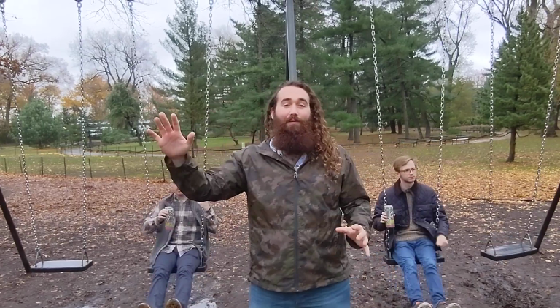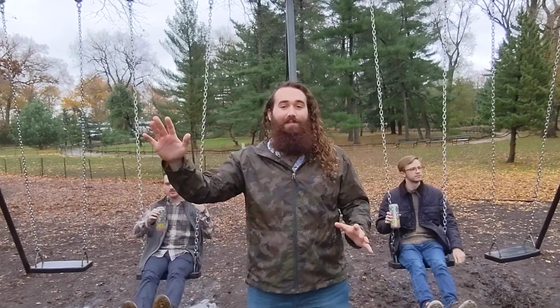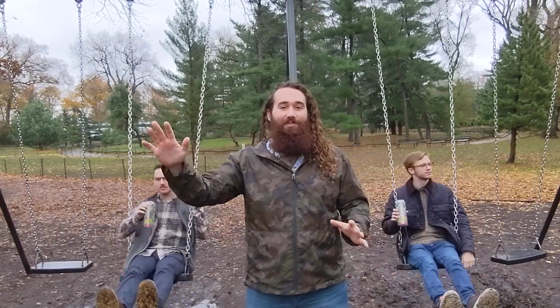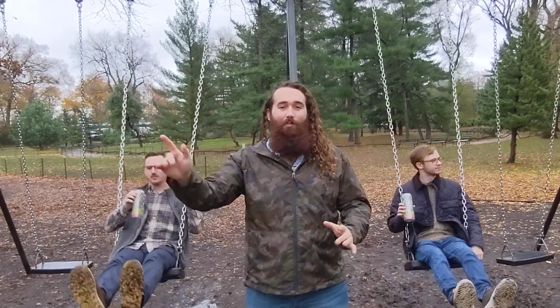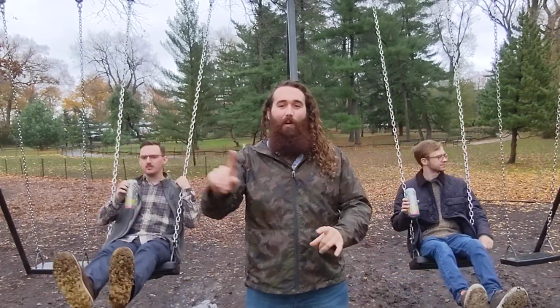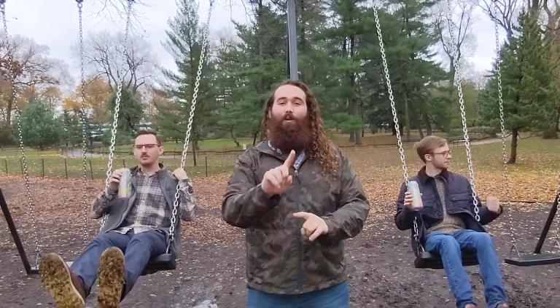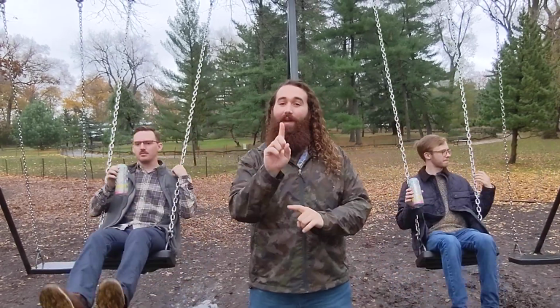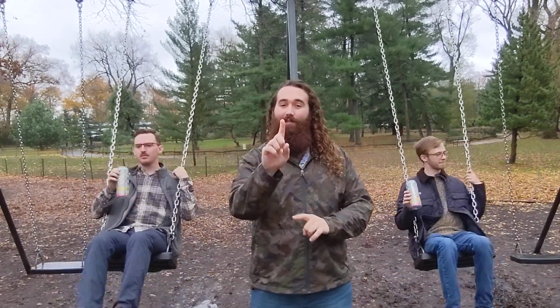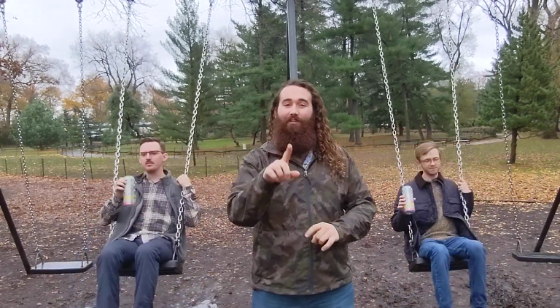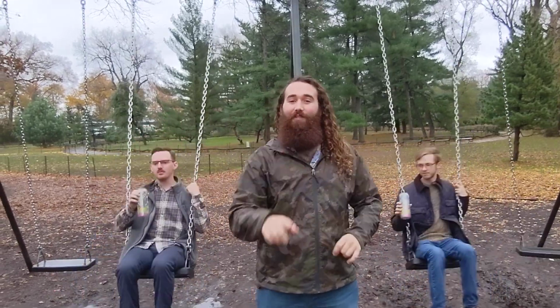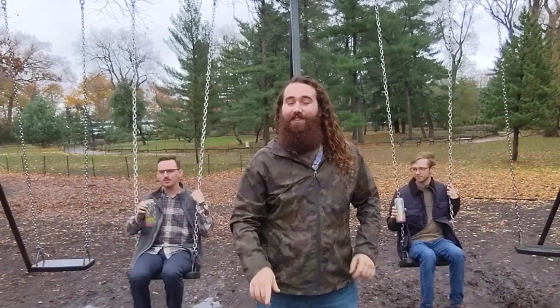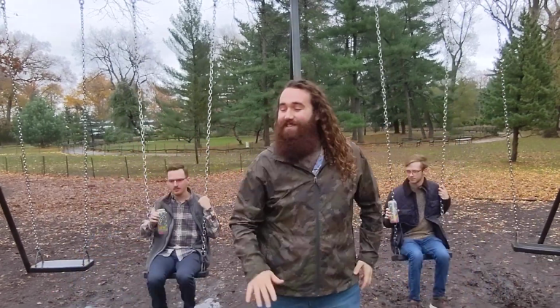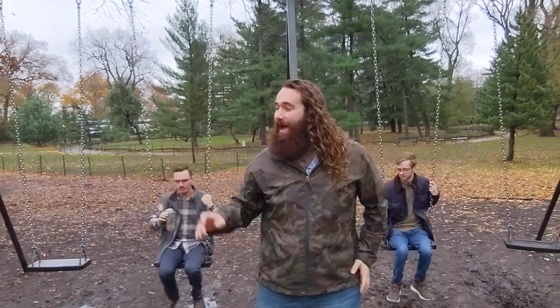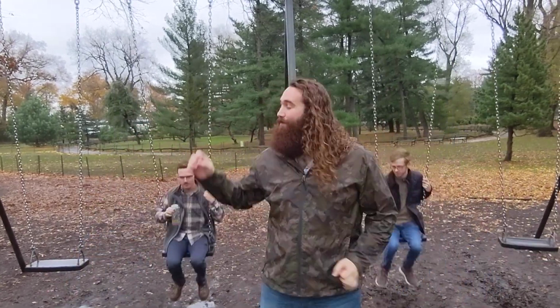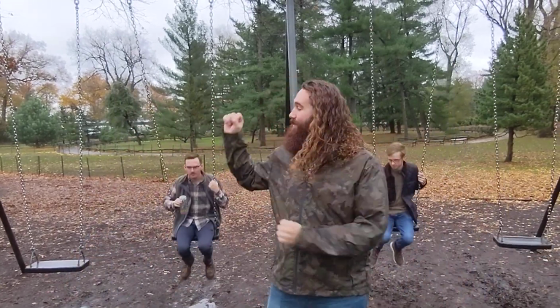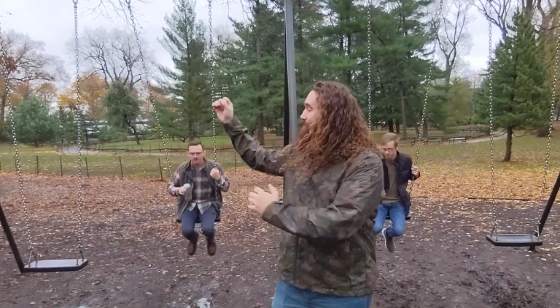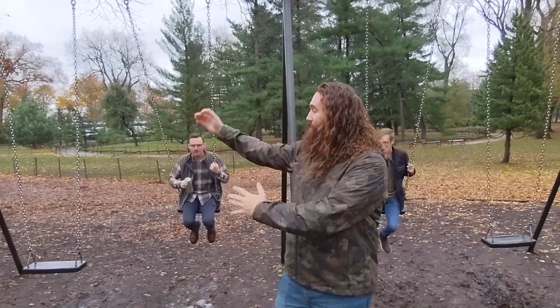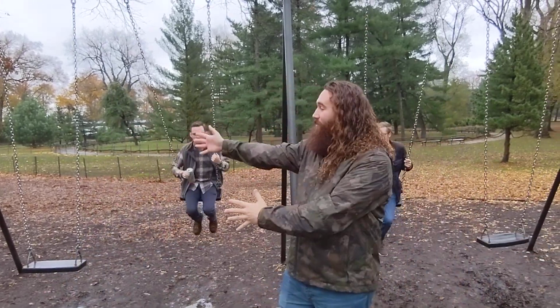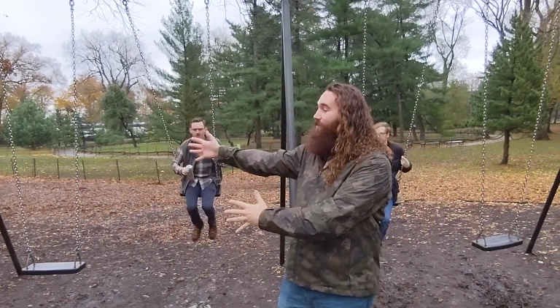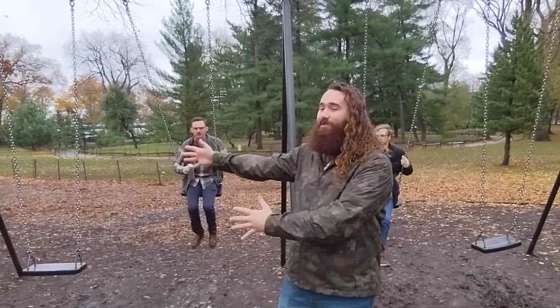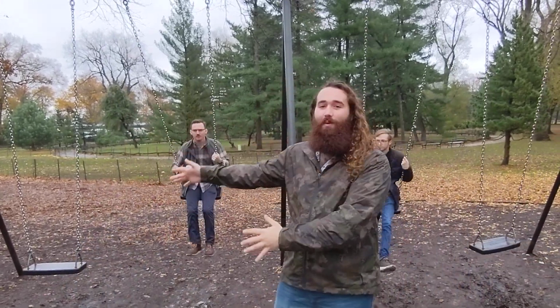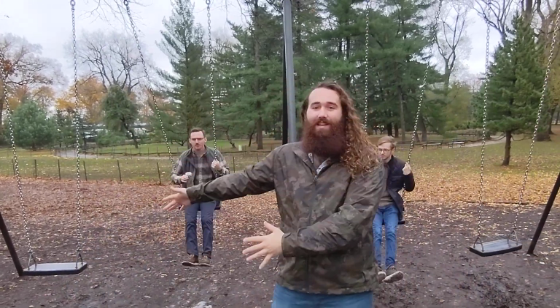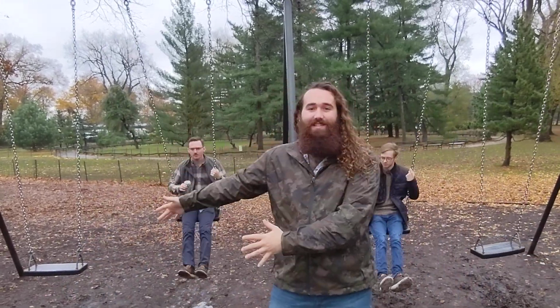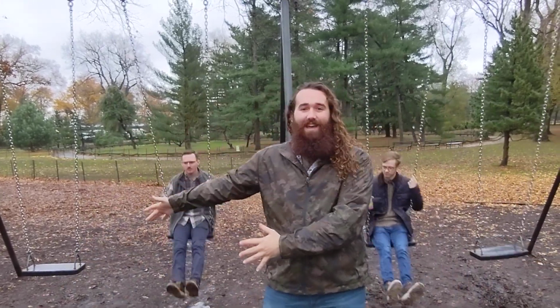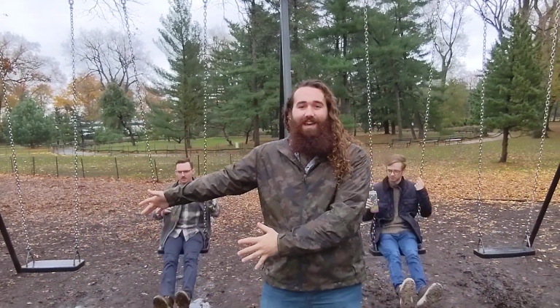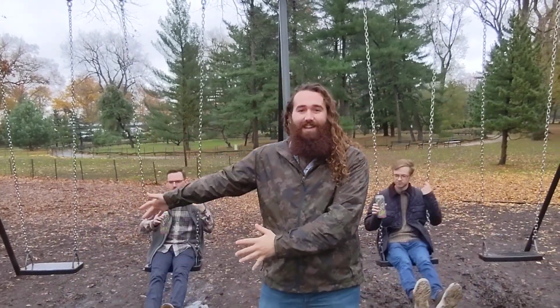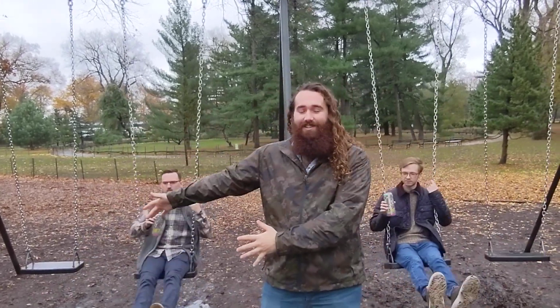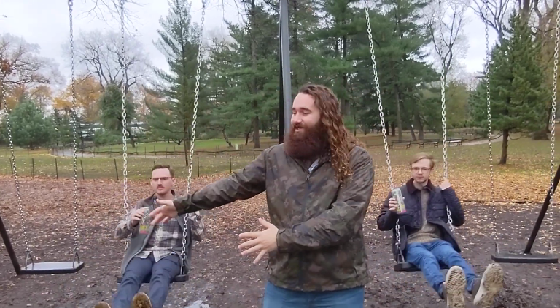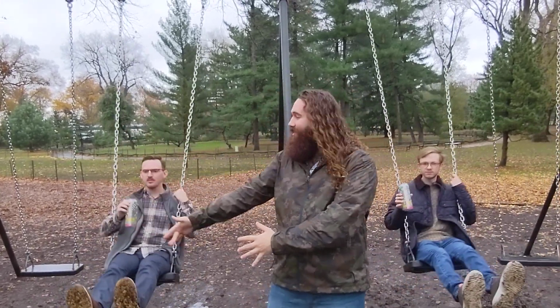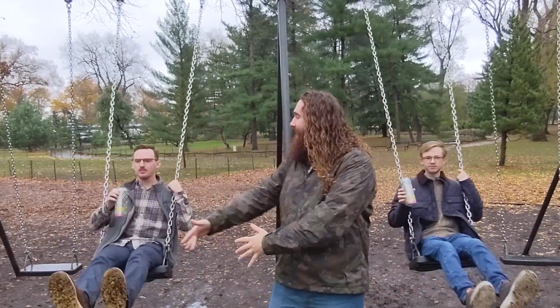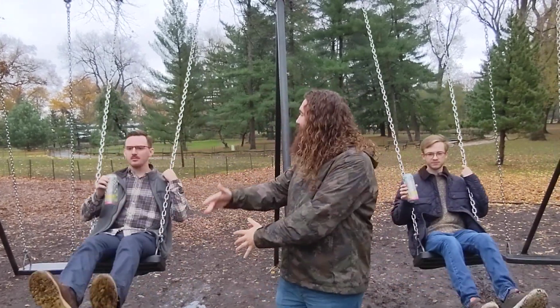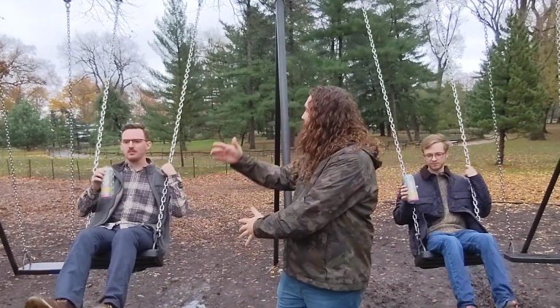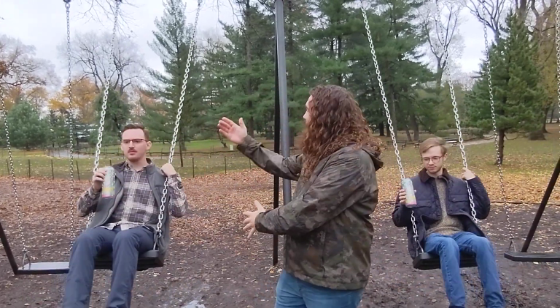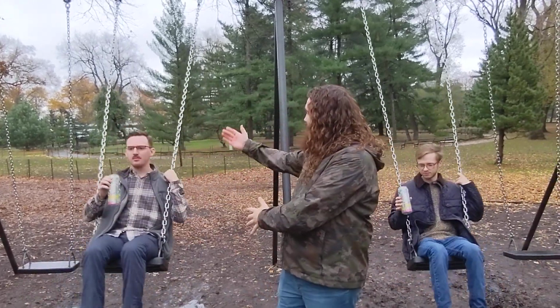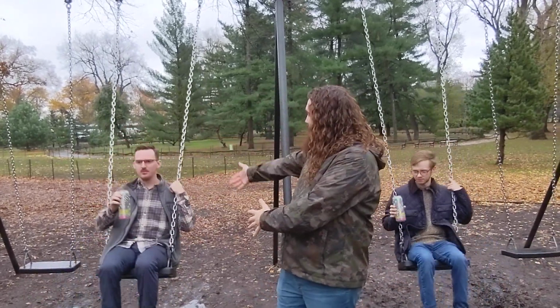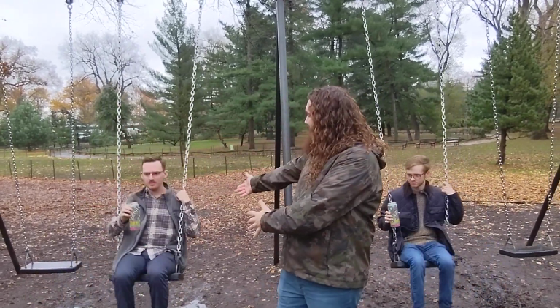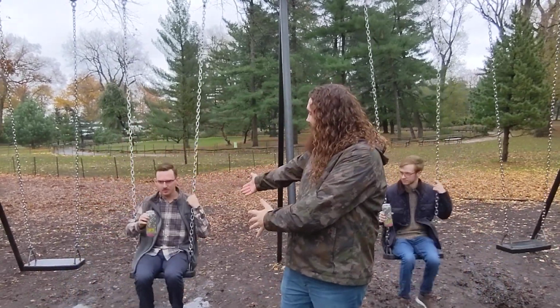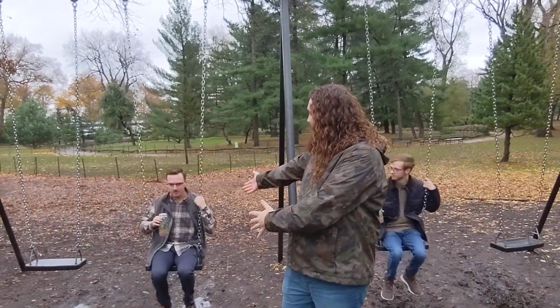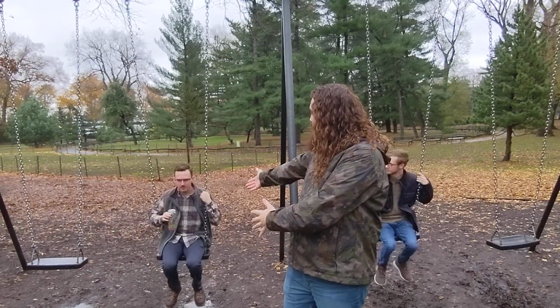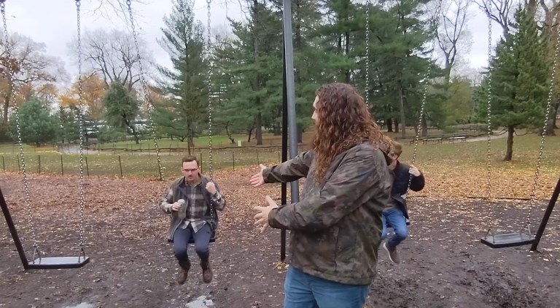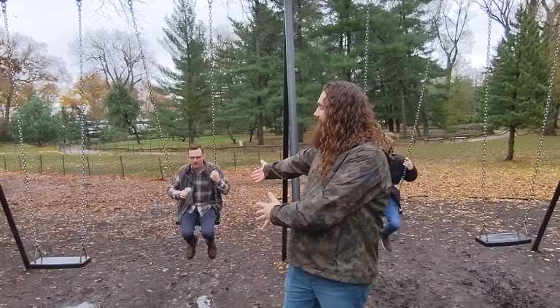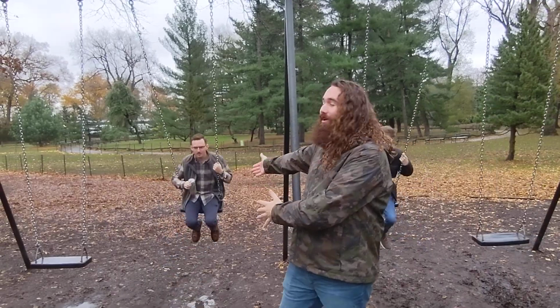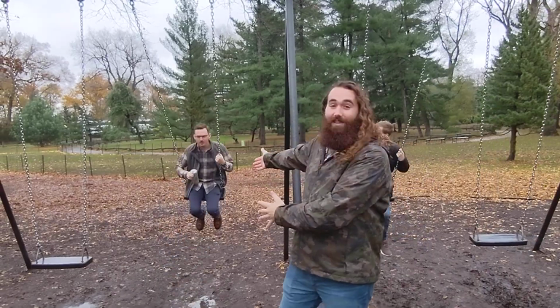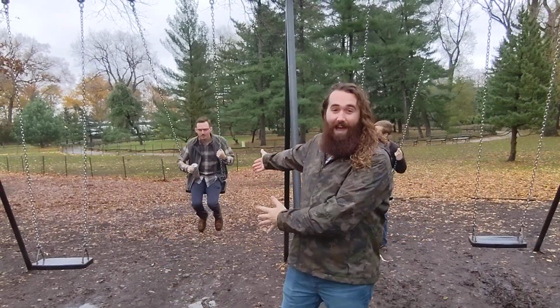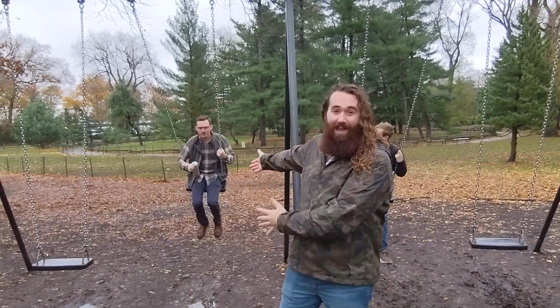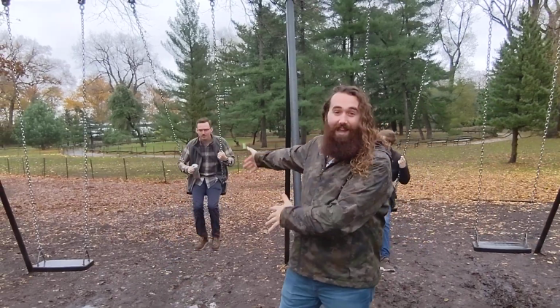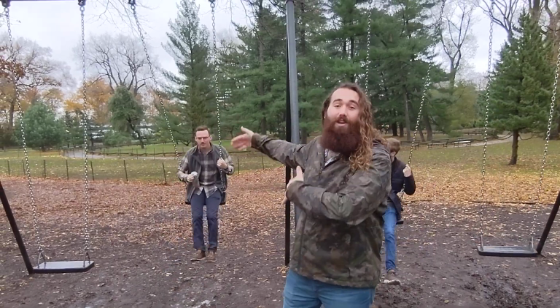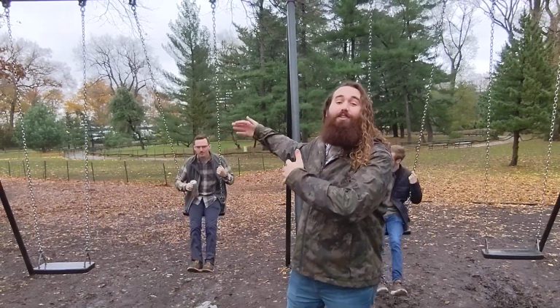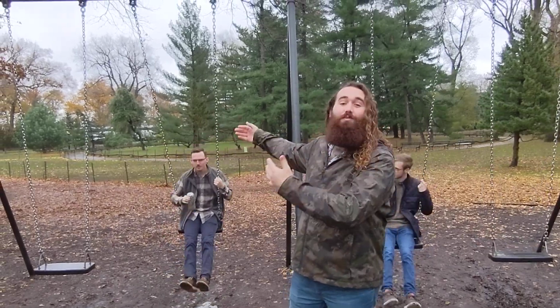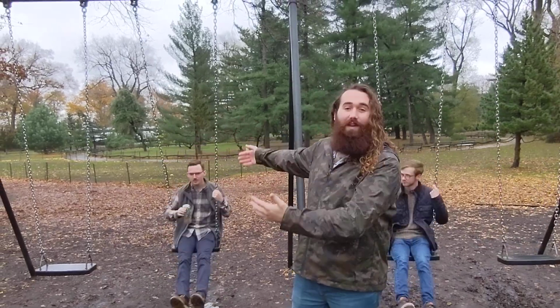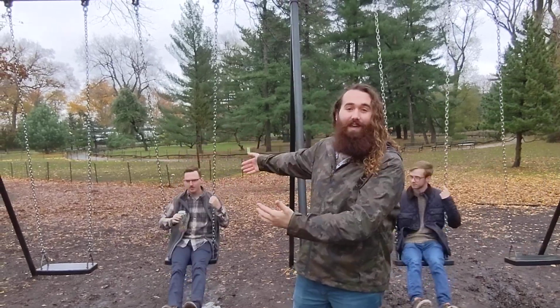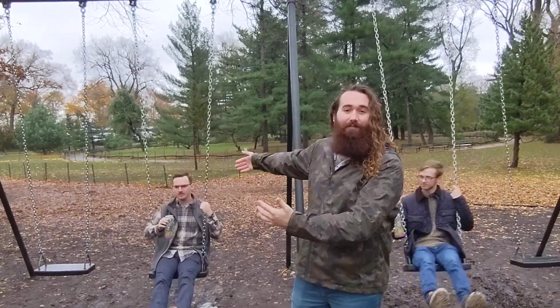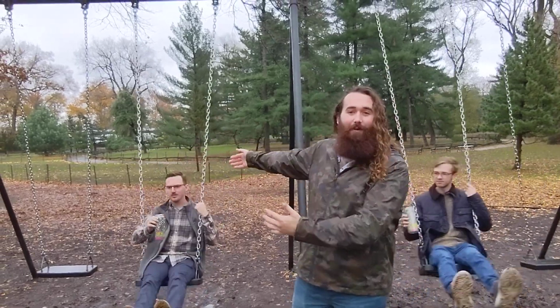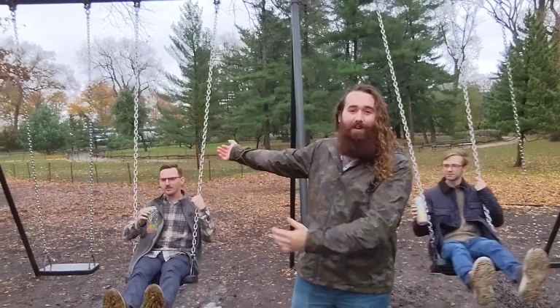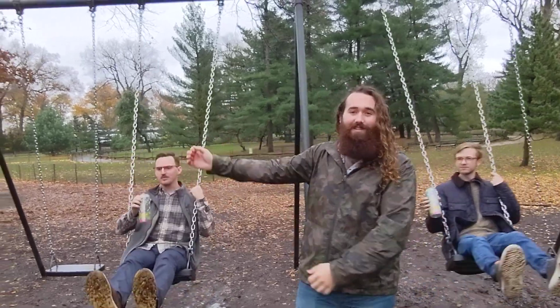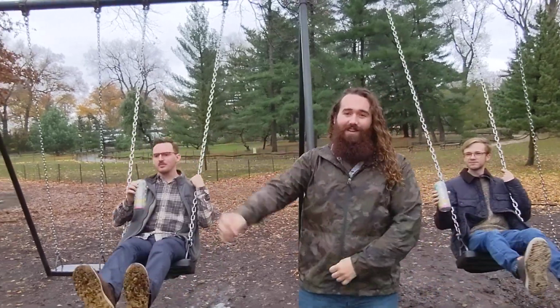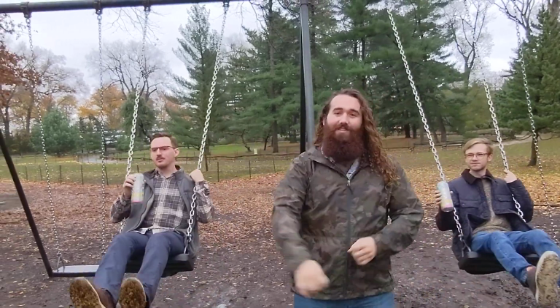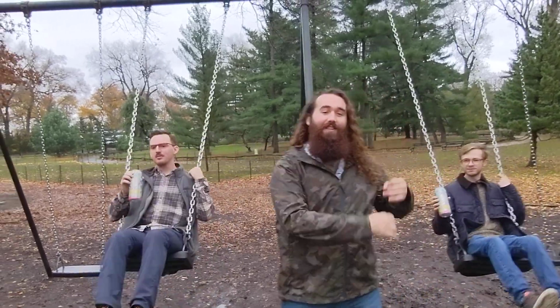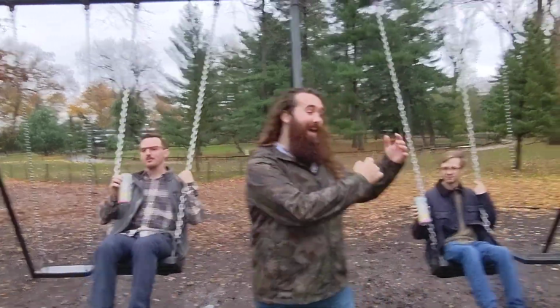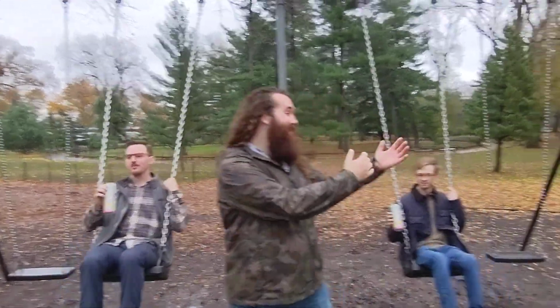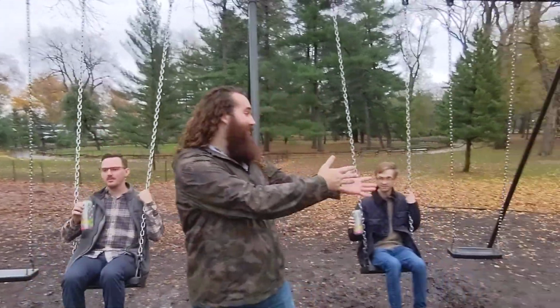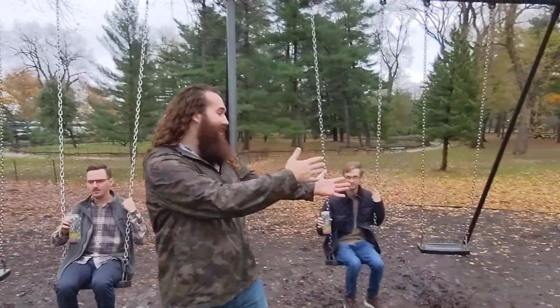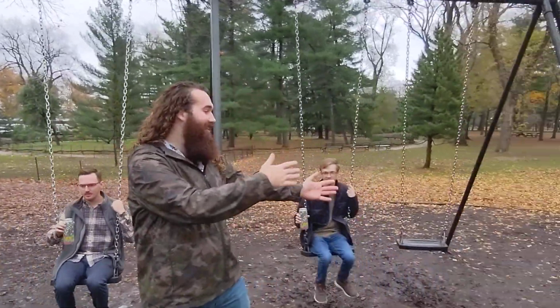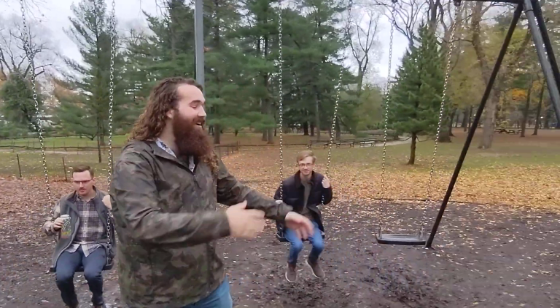Welcome to Central Park. We have our first stop, this beautiful swing set. Just look at it. We have a young lad here swinging for us and another lad over here.